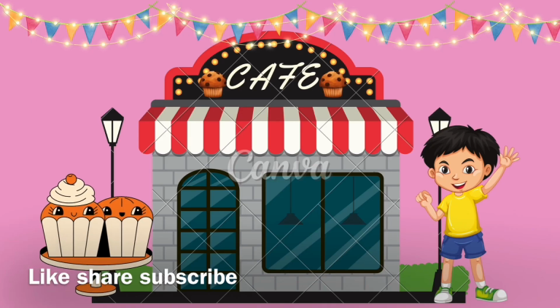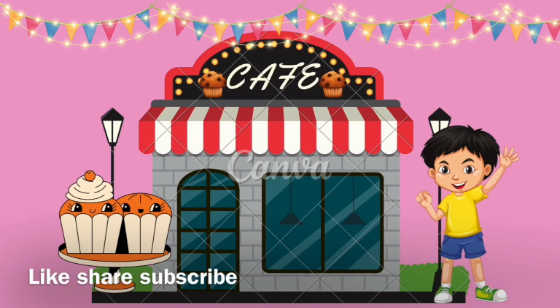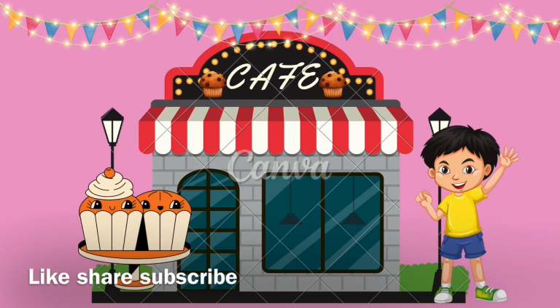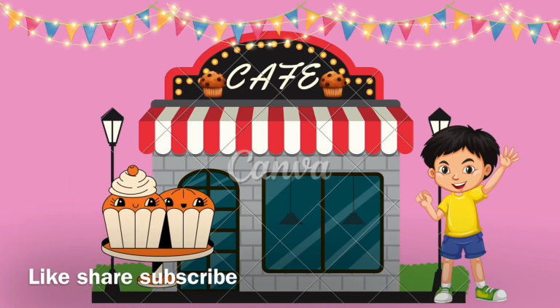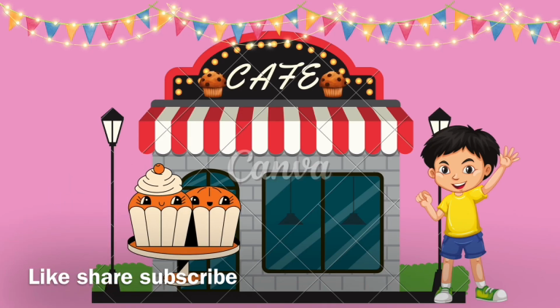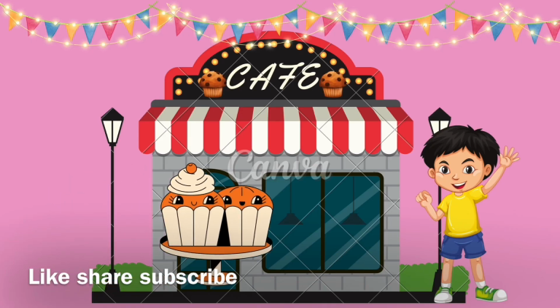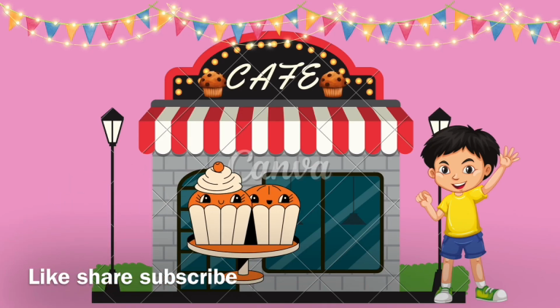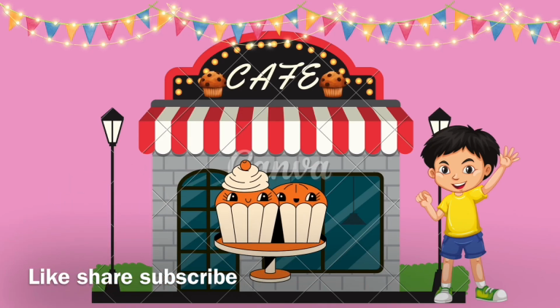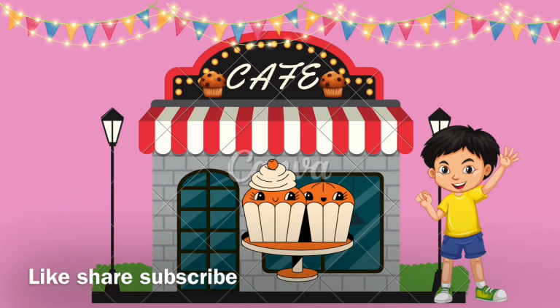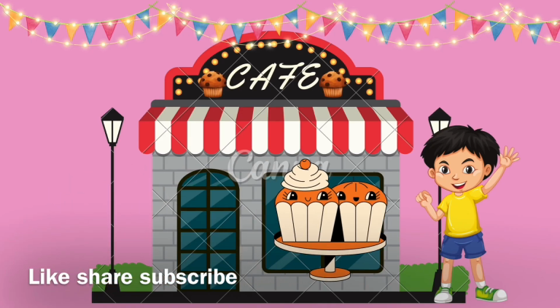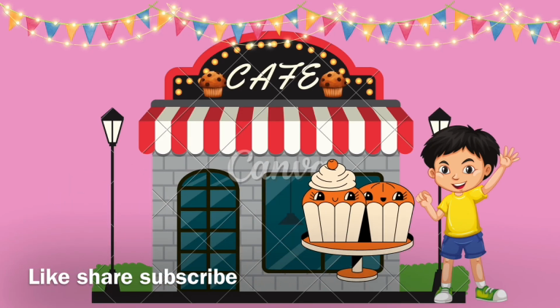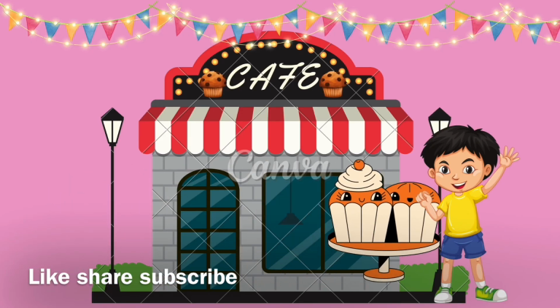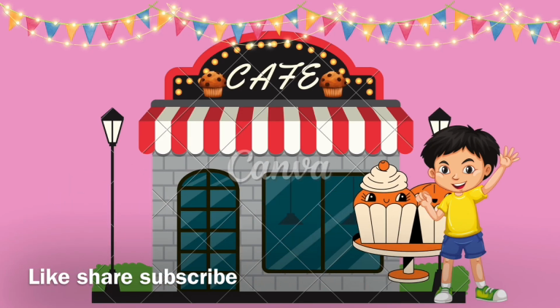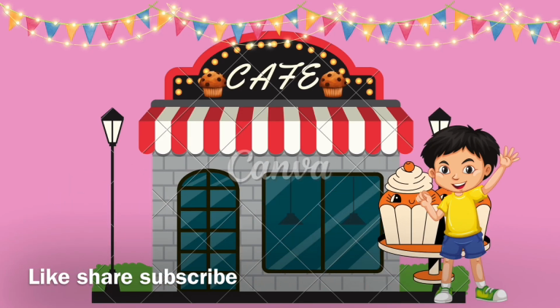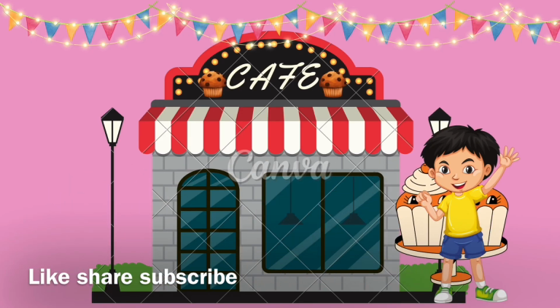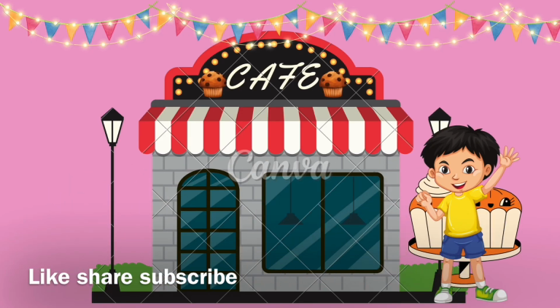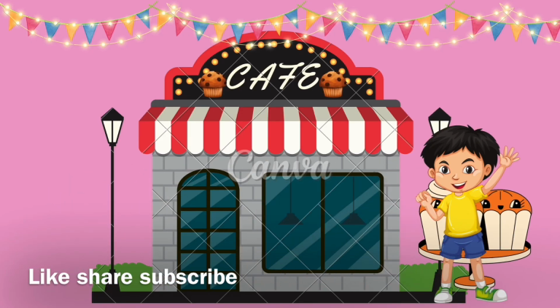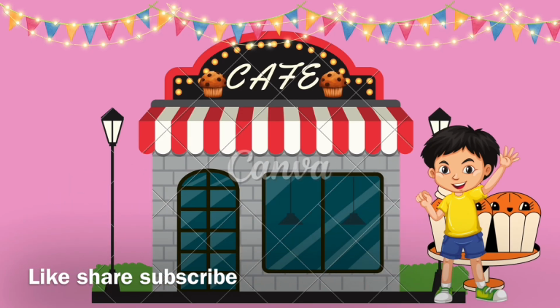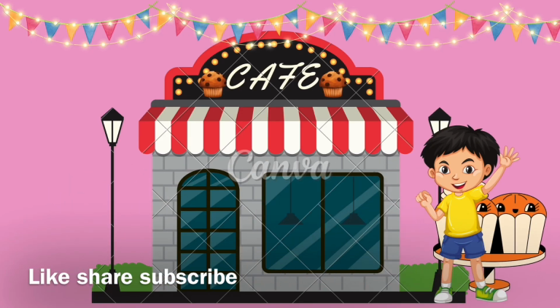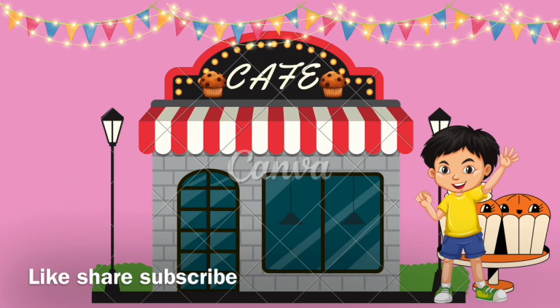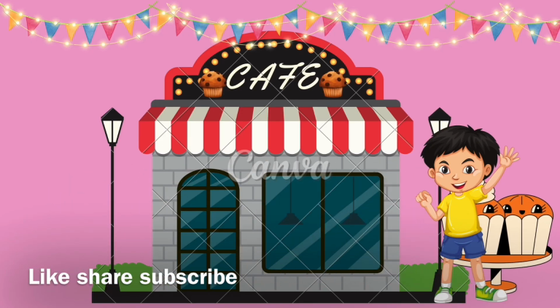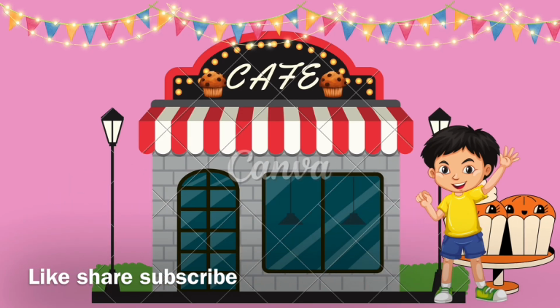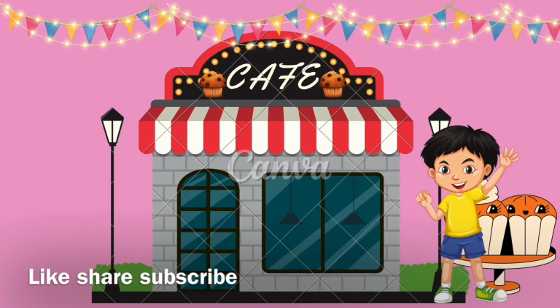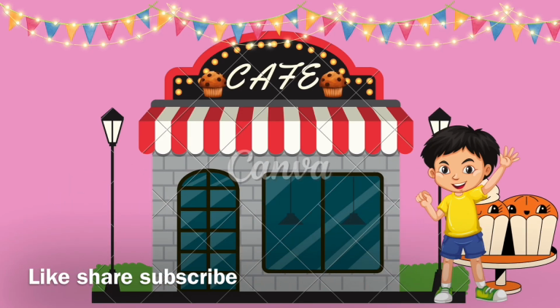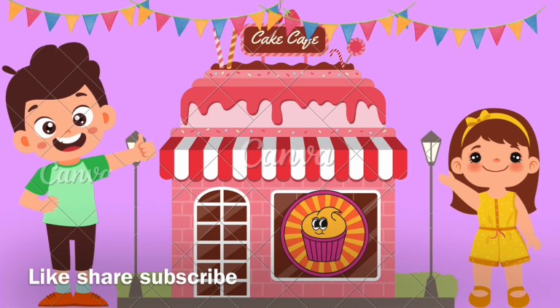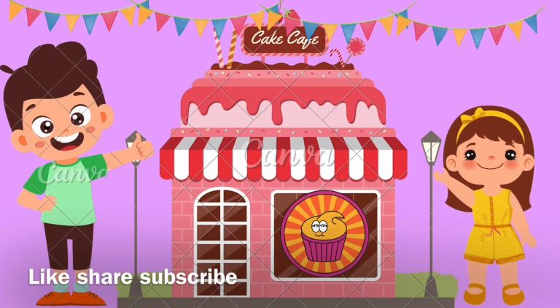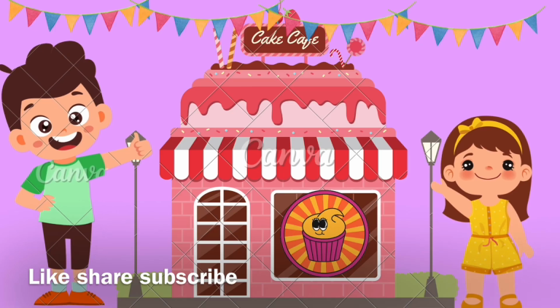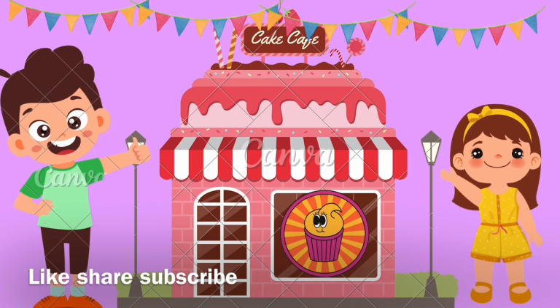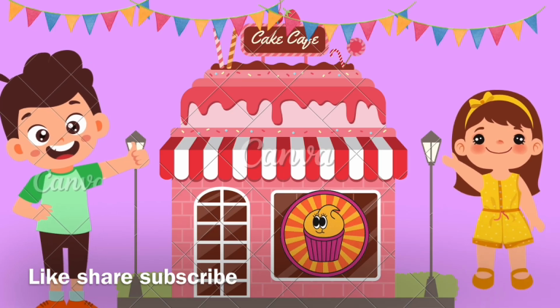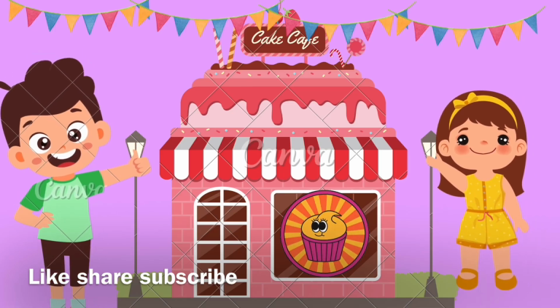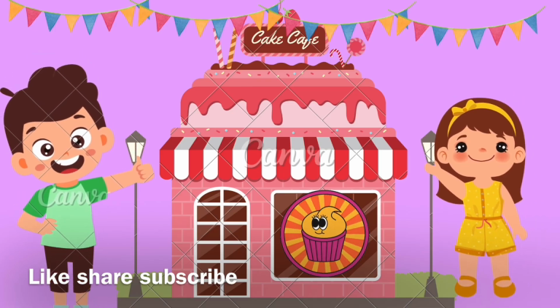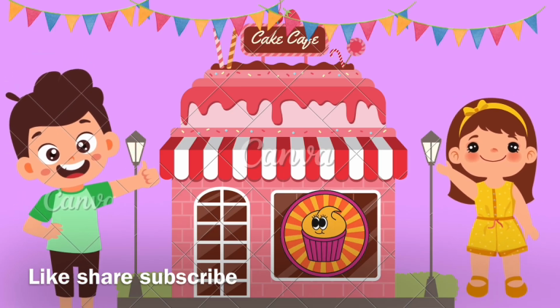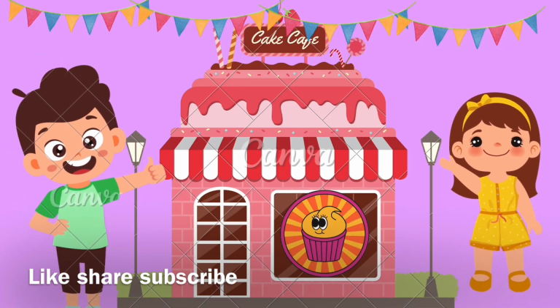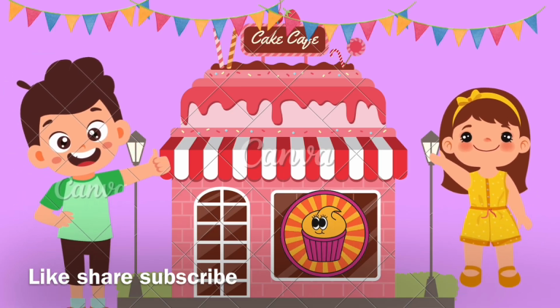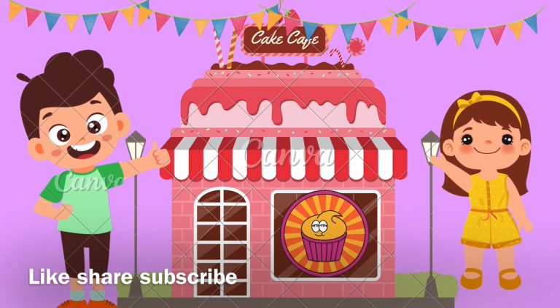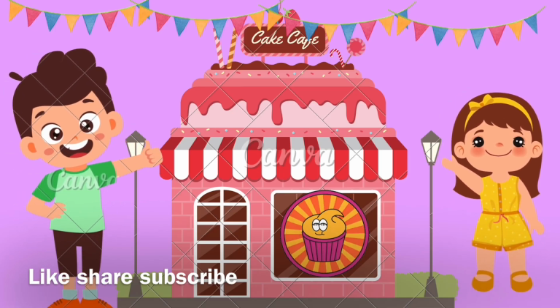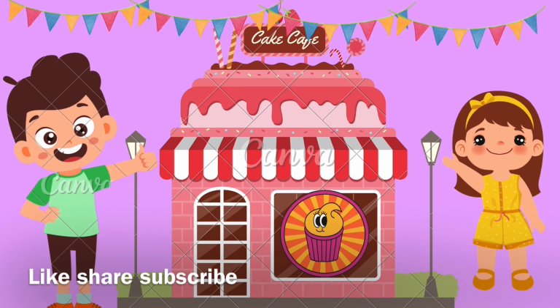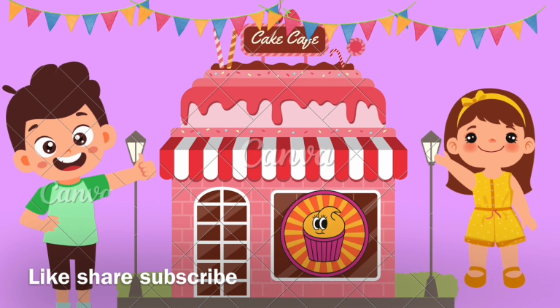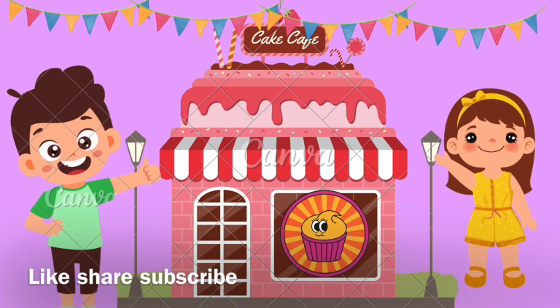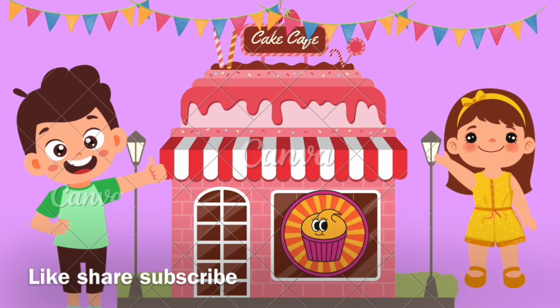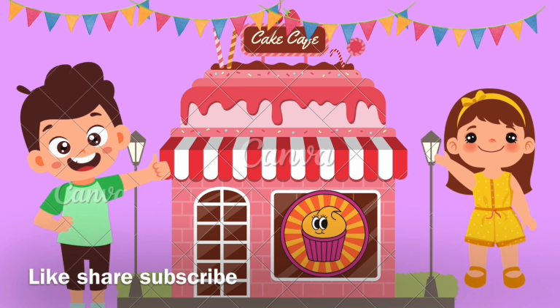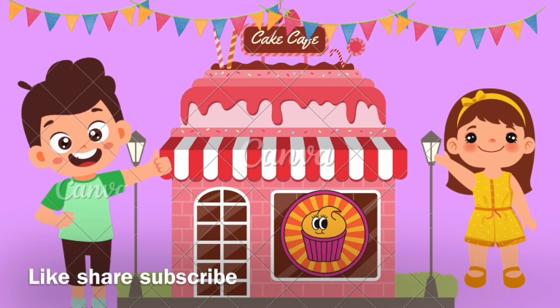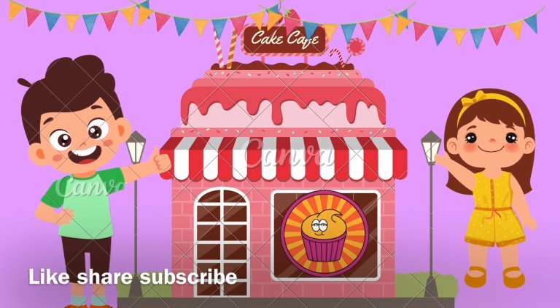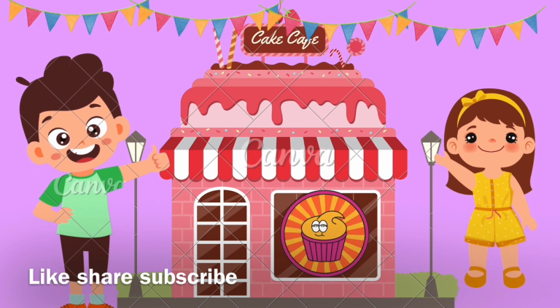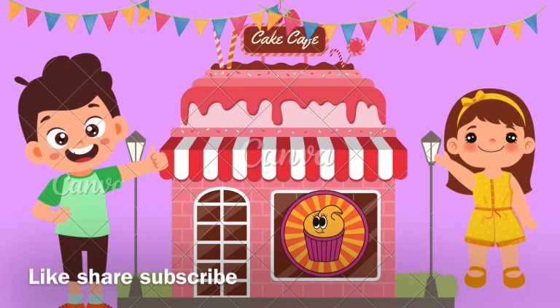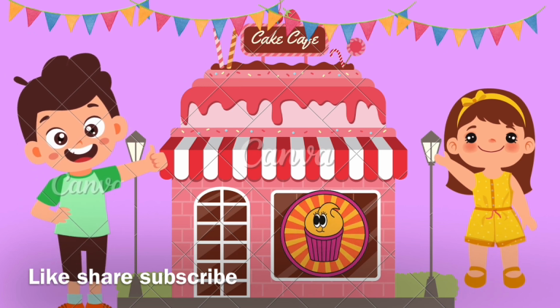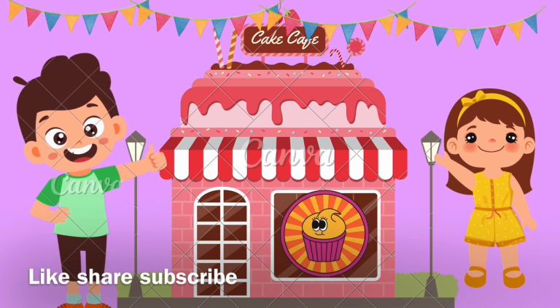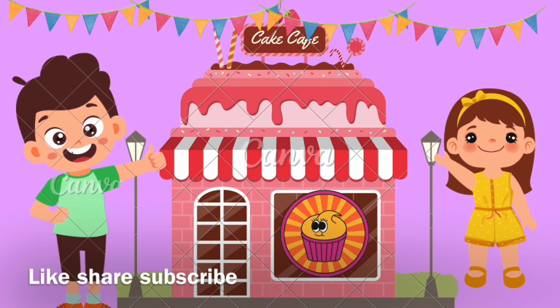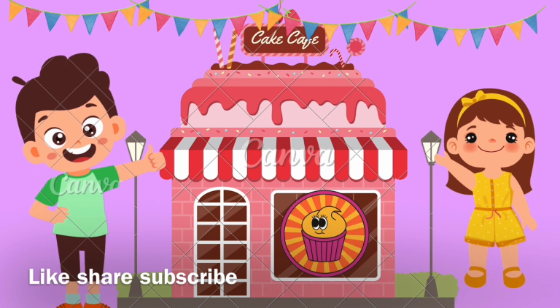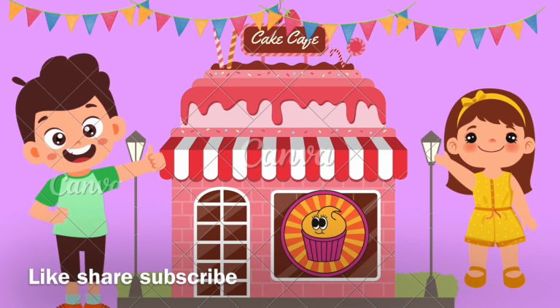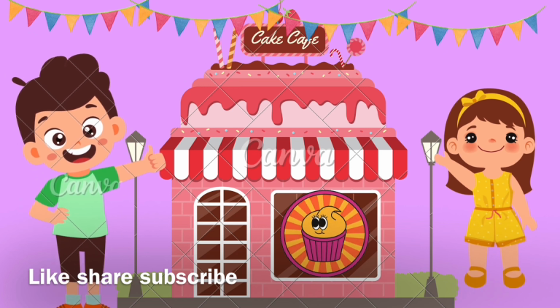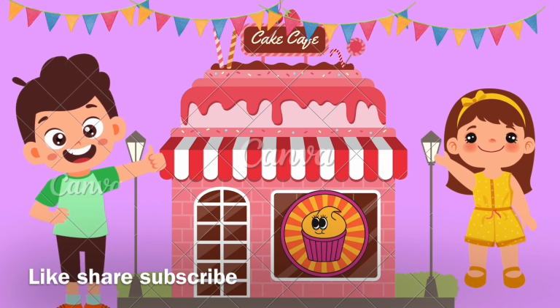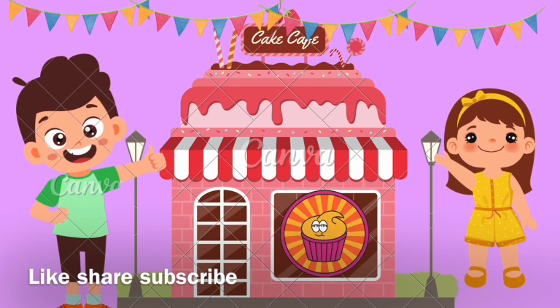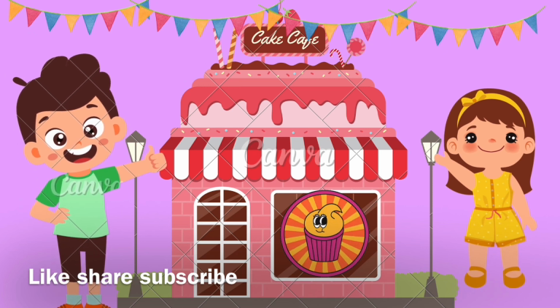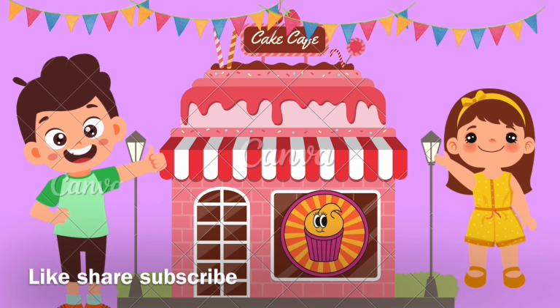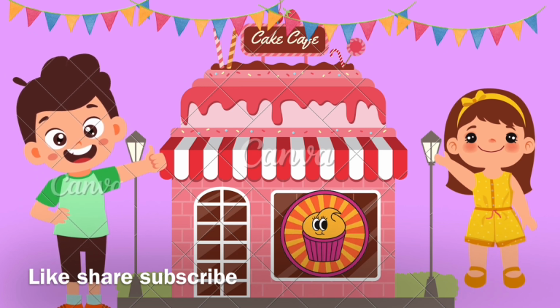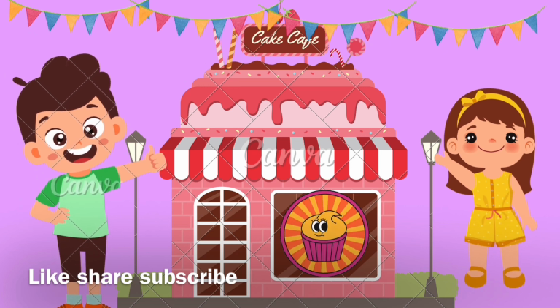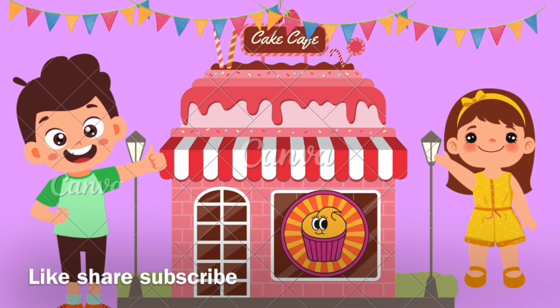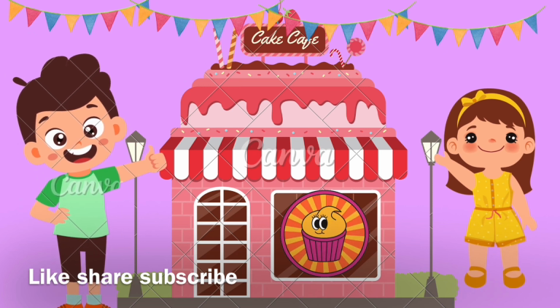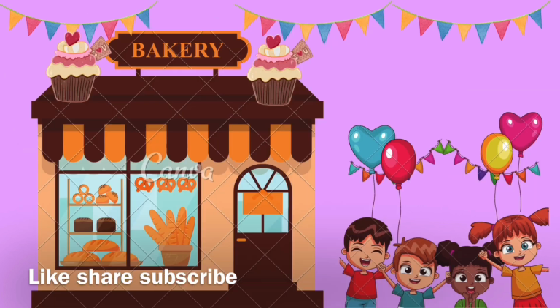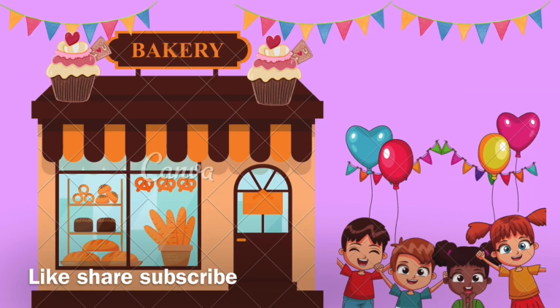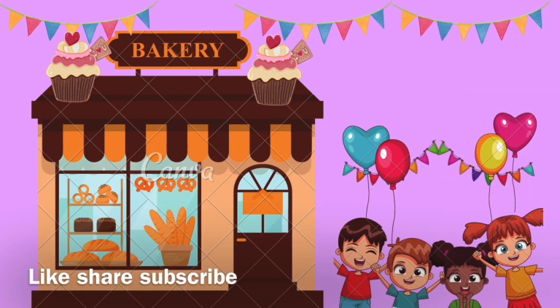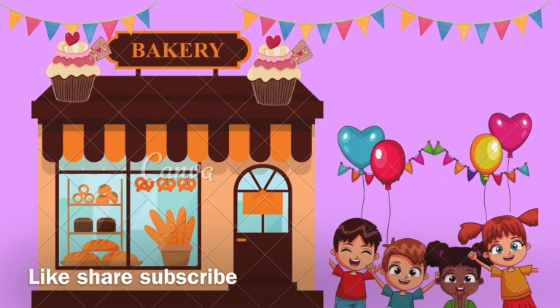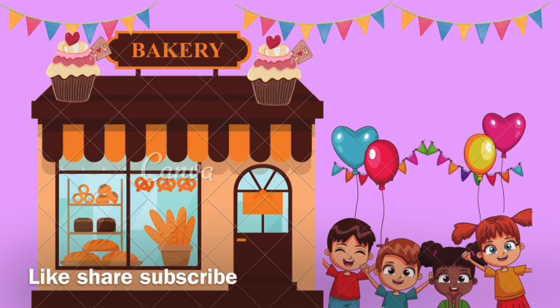Let's make, make, make! I like to eat, eat, eat yummy muffin. I like to eat, eat, eat yummy muffin.